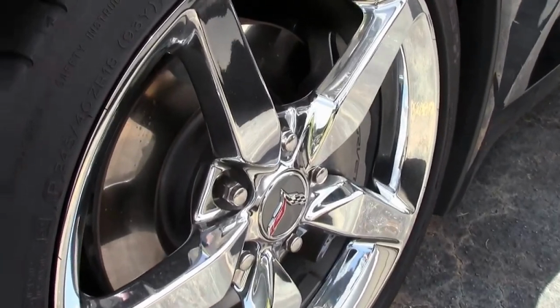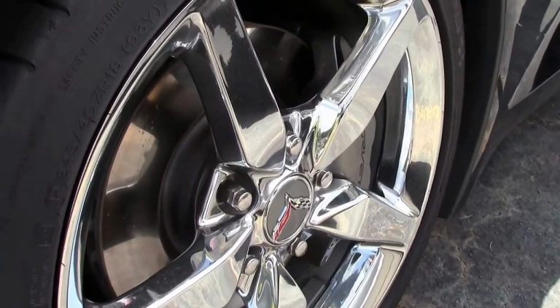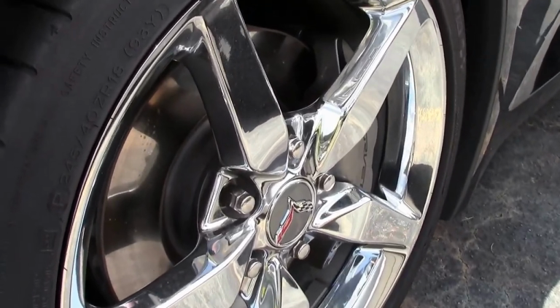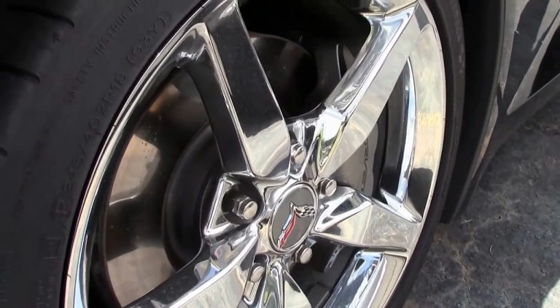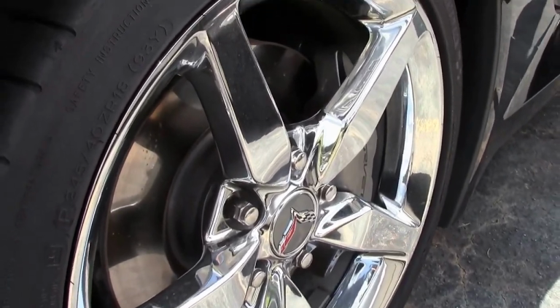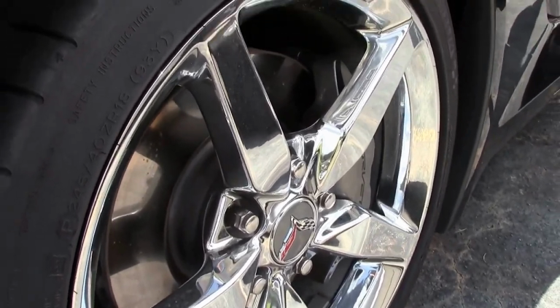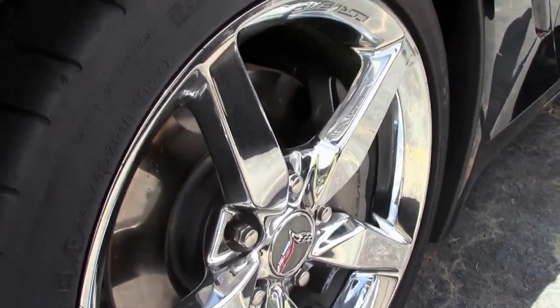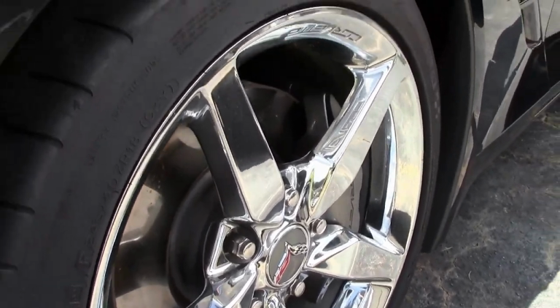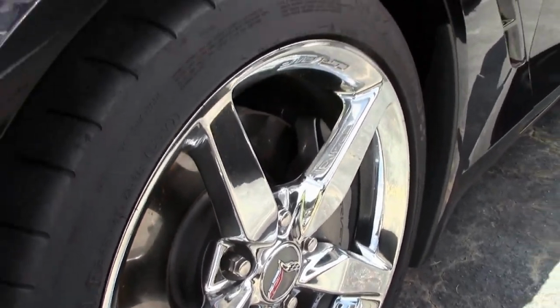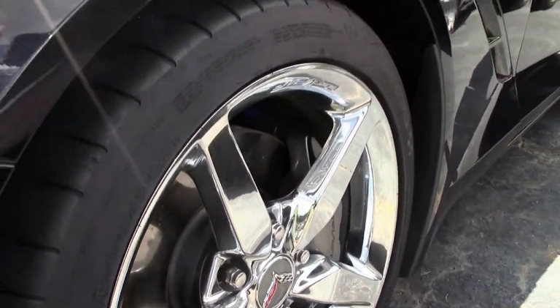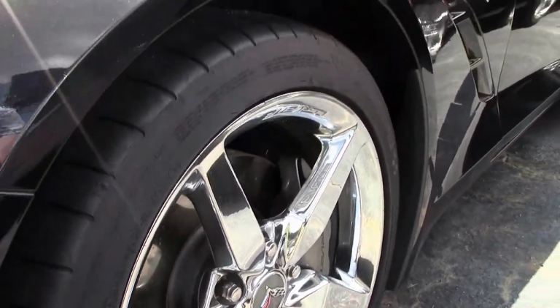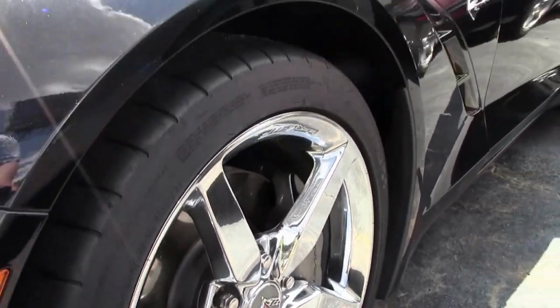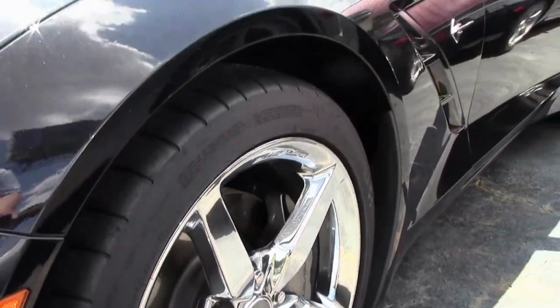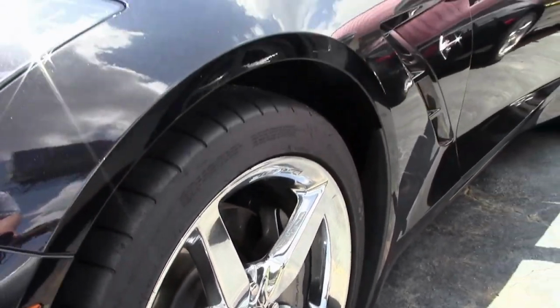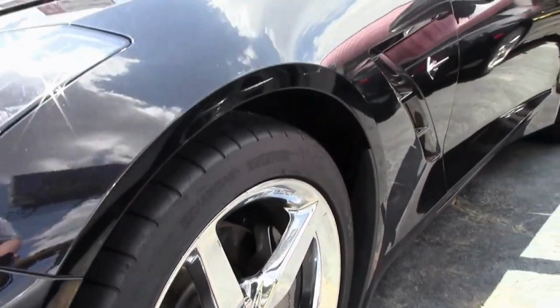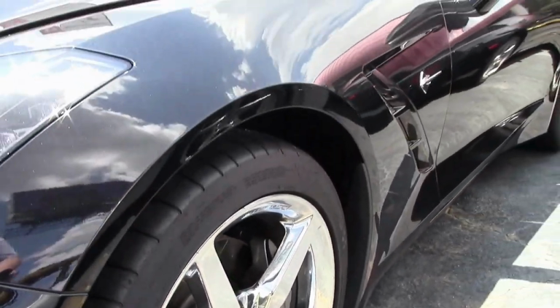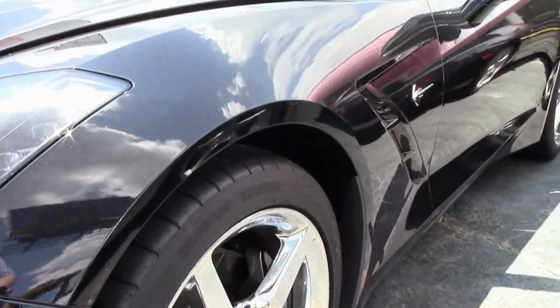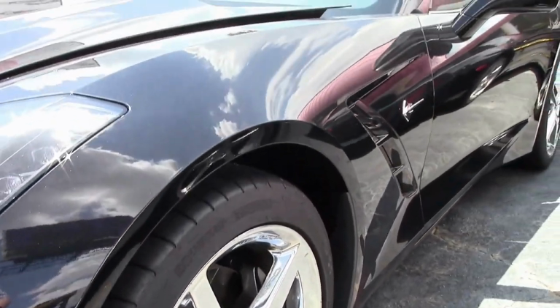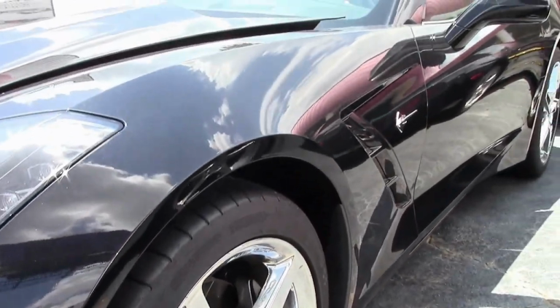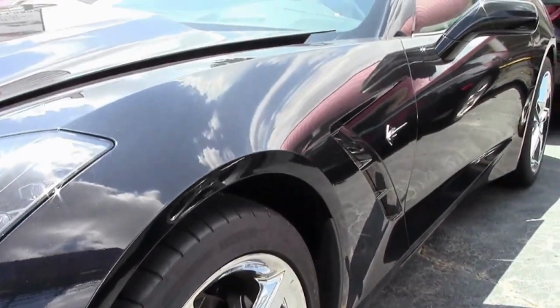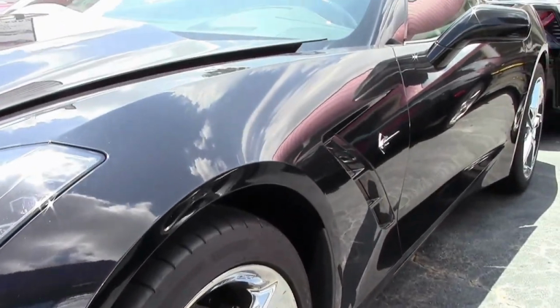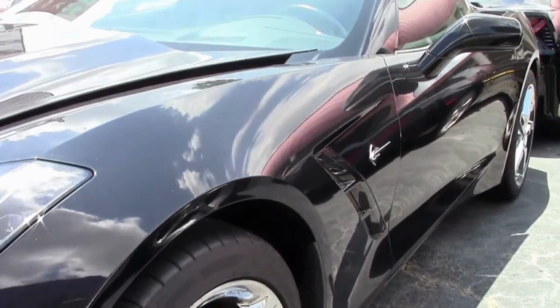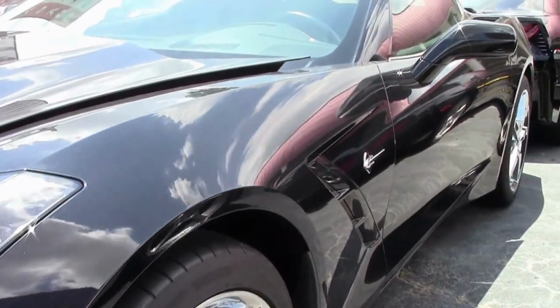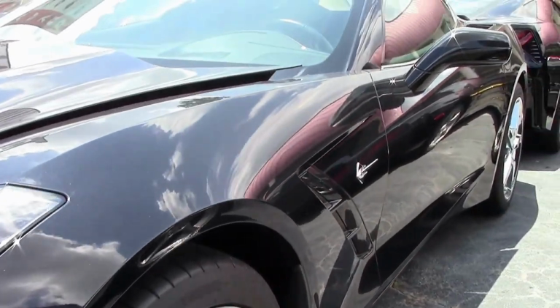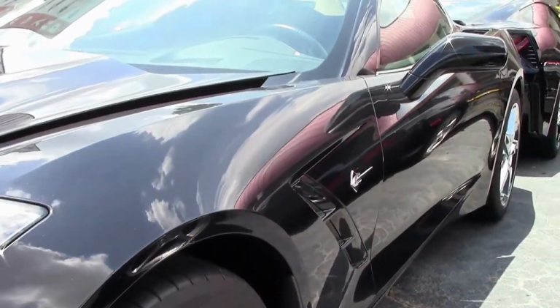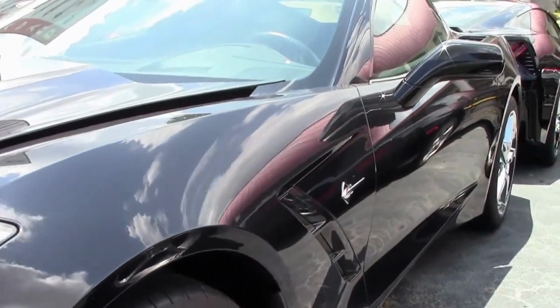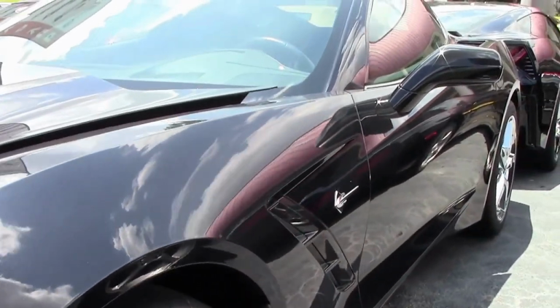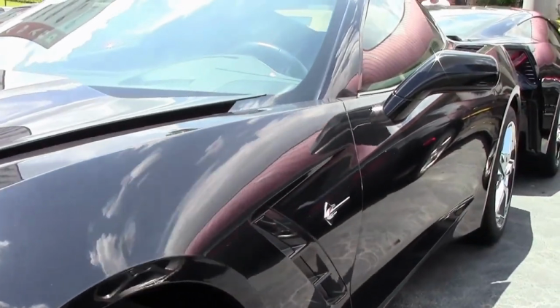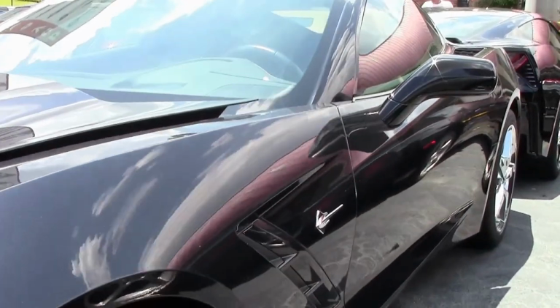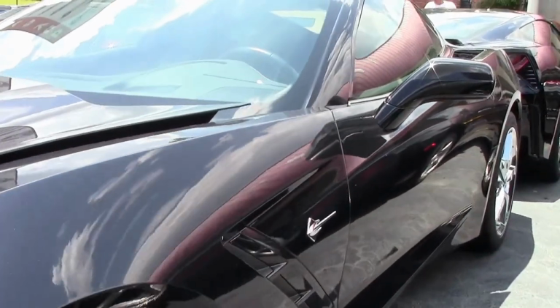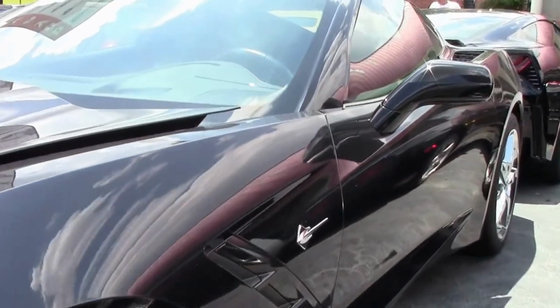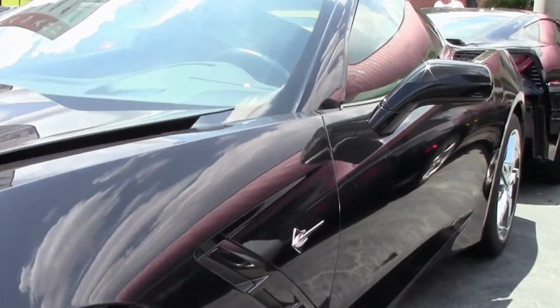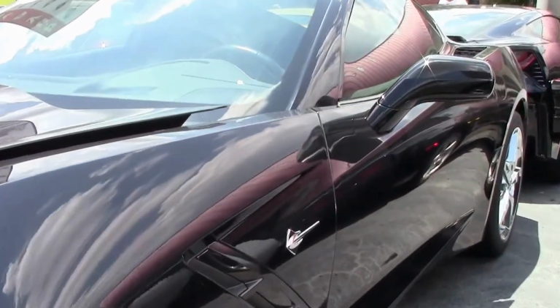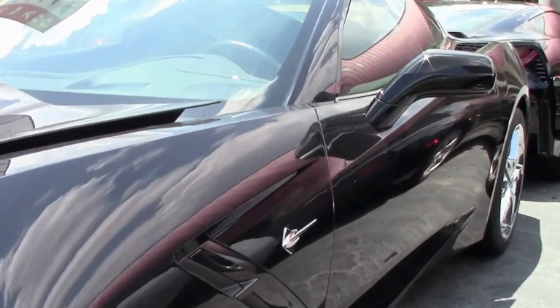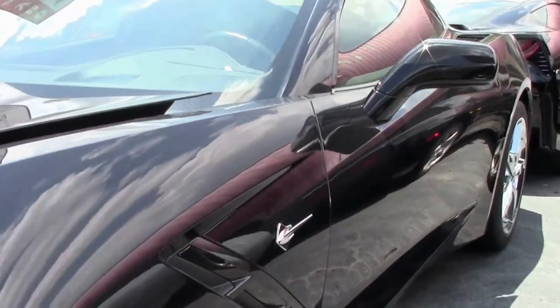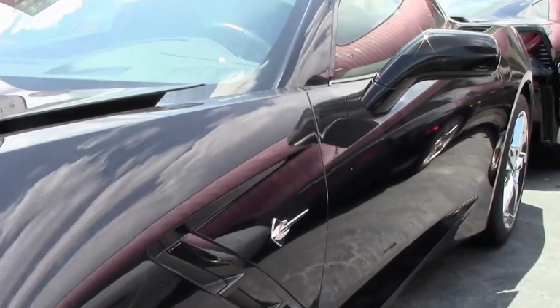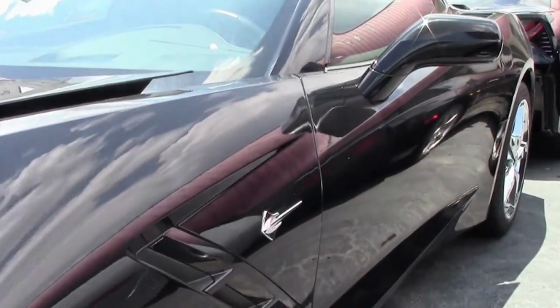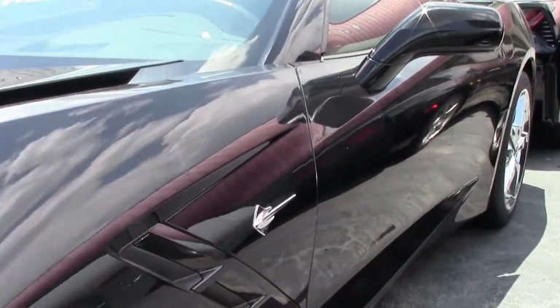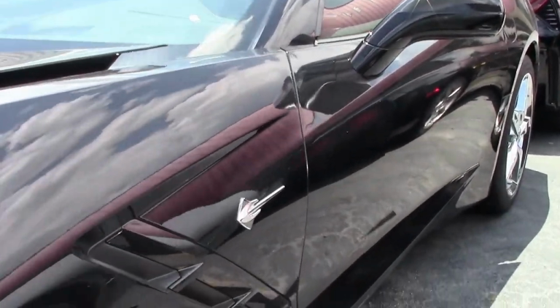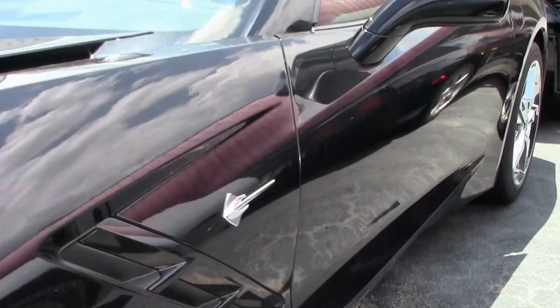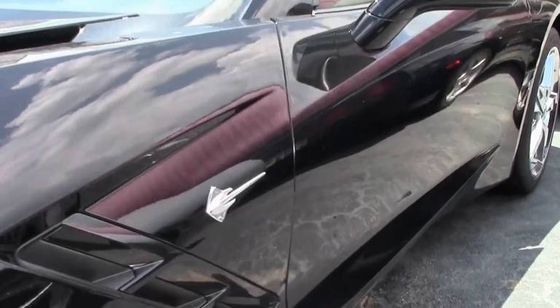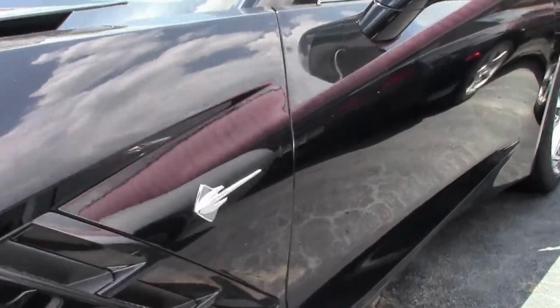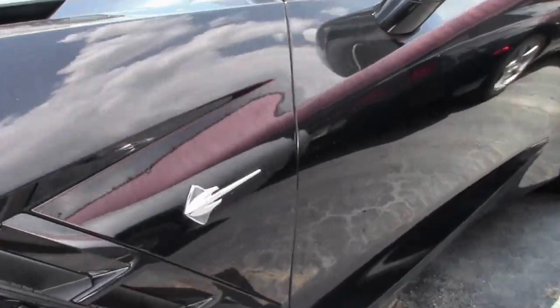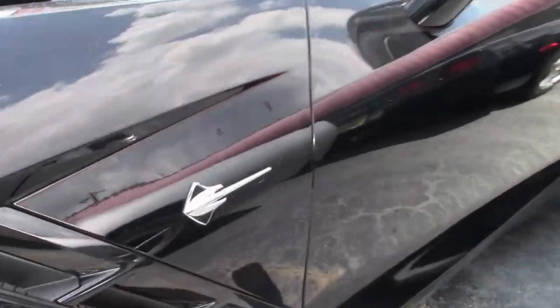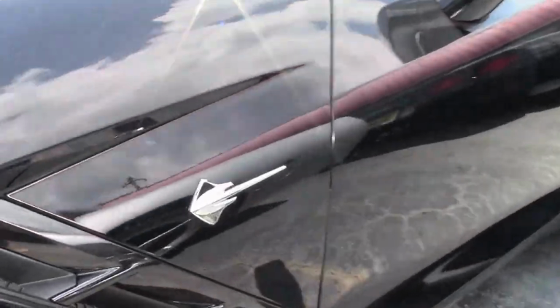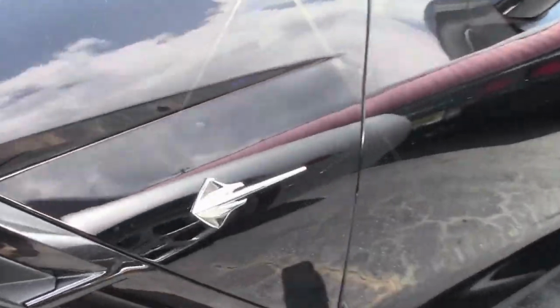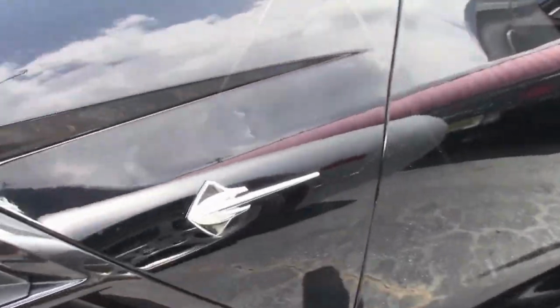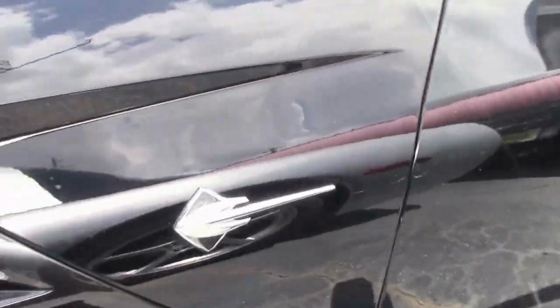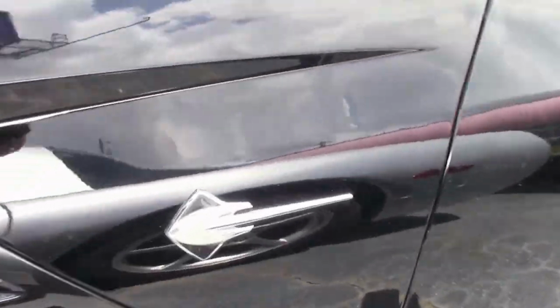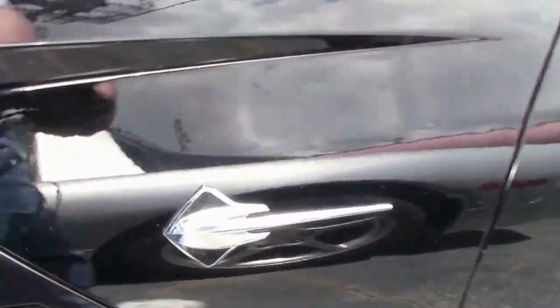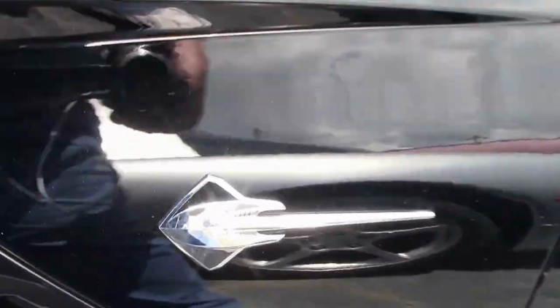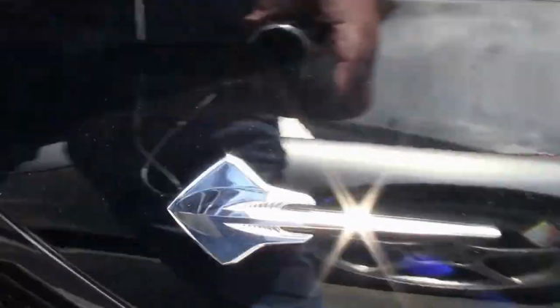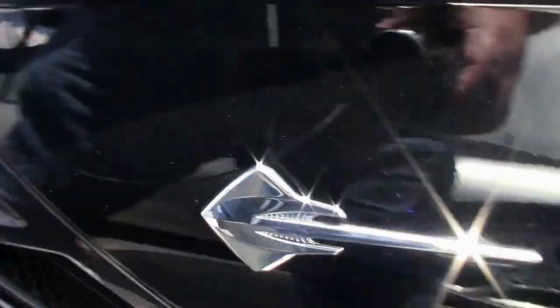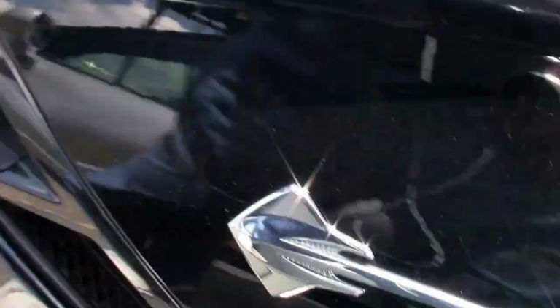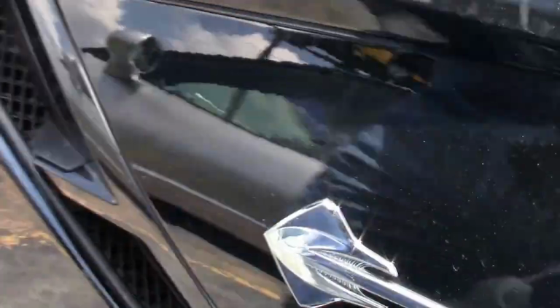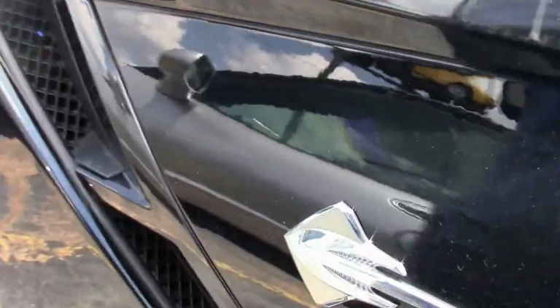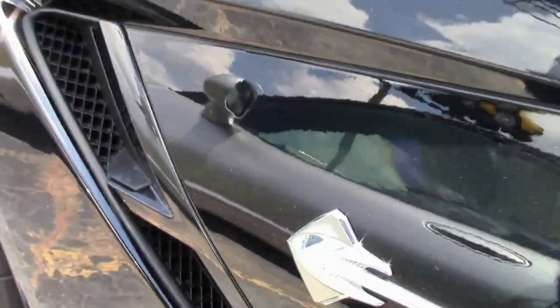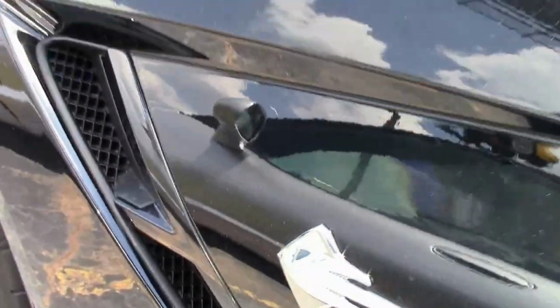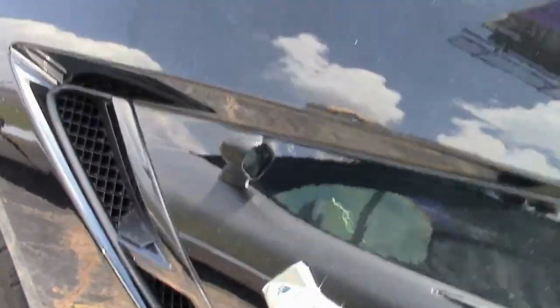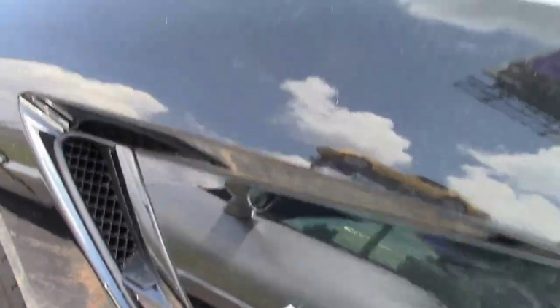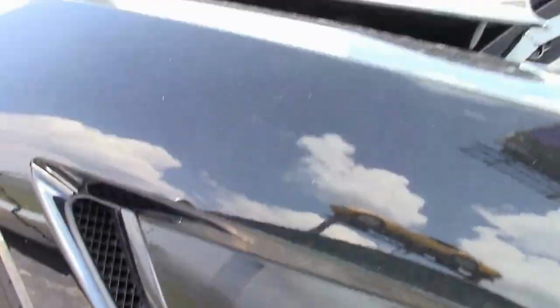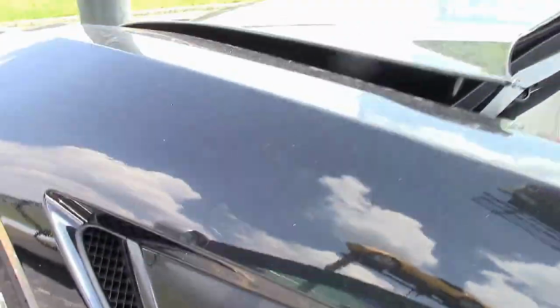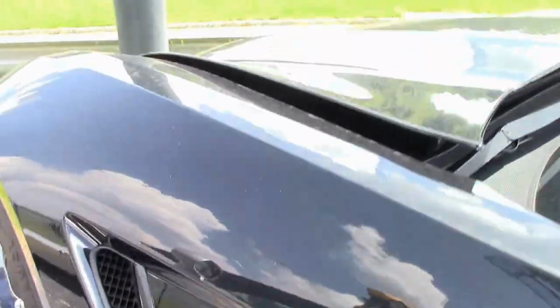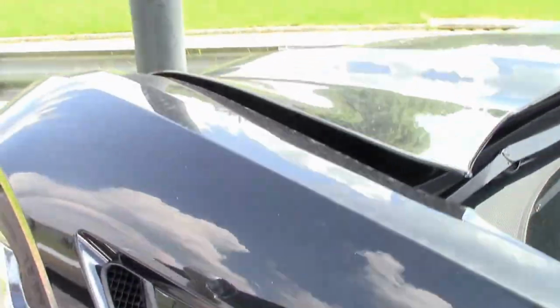We have the chrome wheels as you're seeing, and correct Michelin ZP run flats.